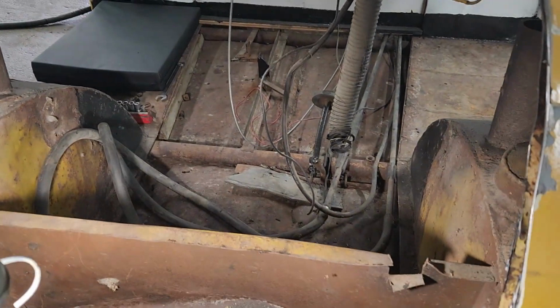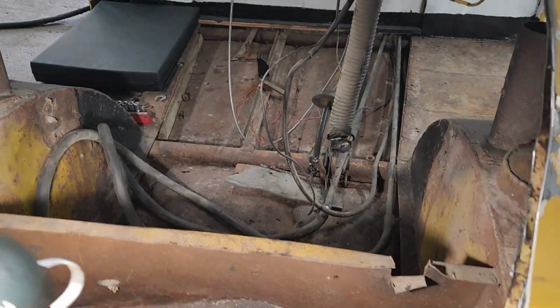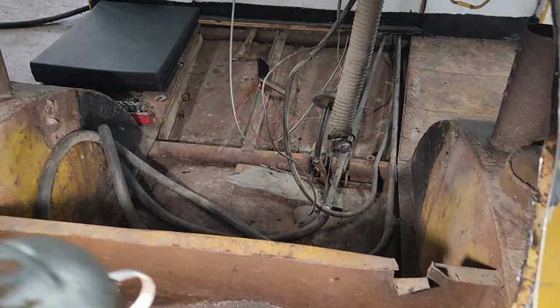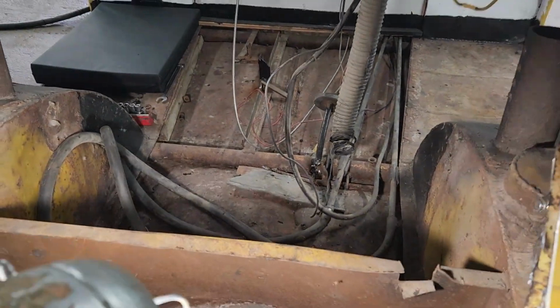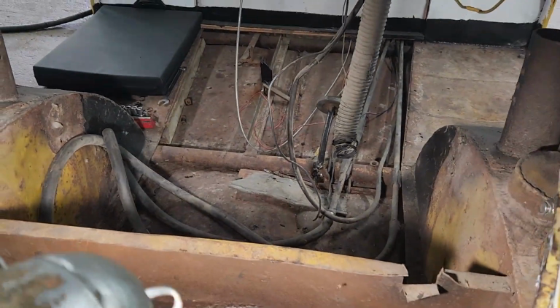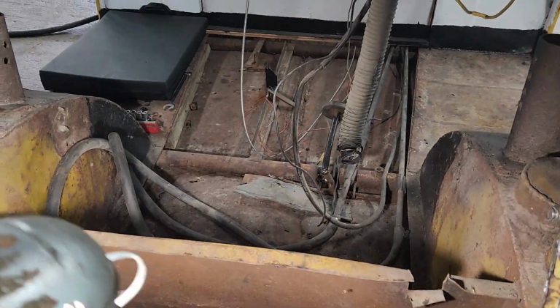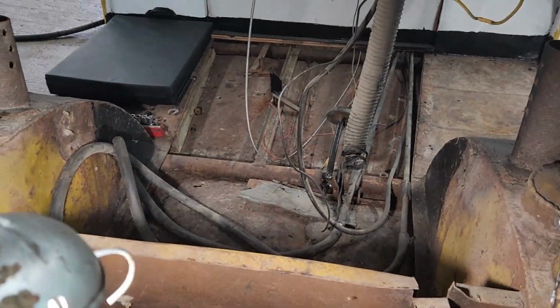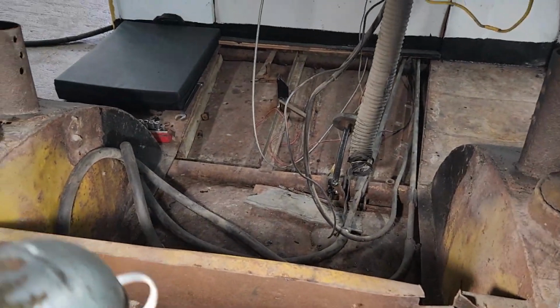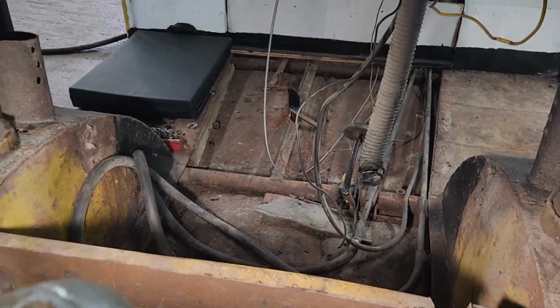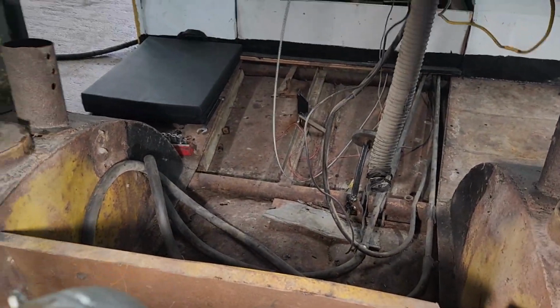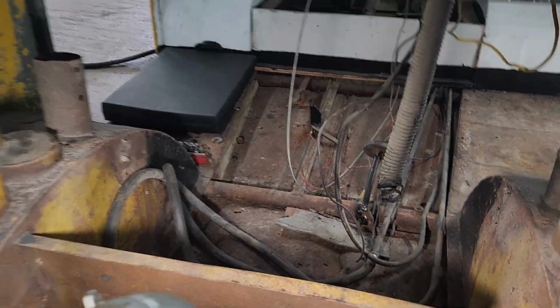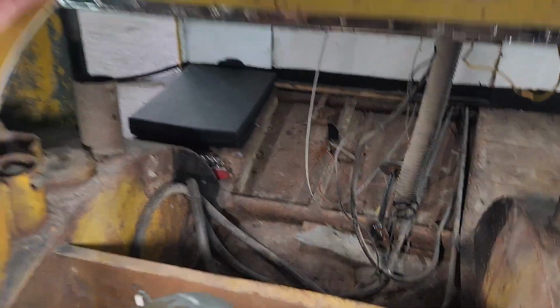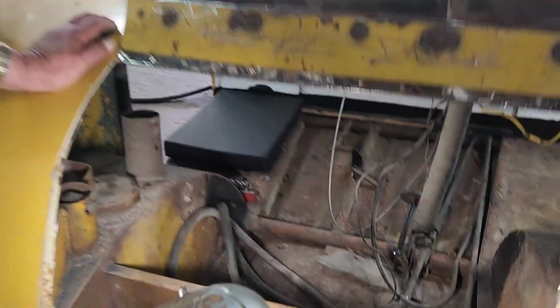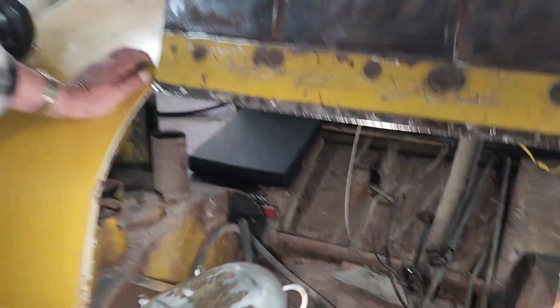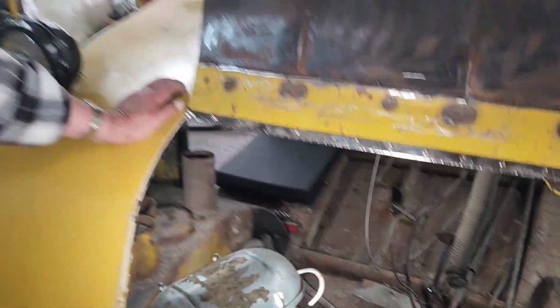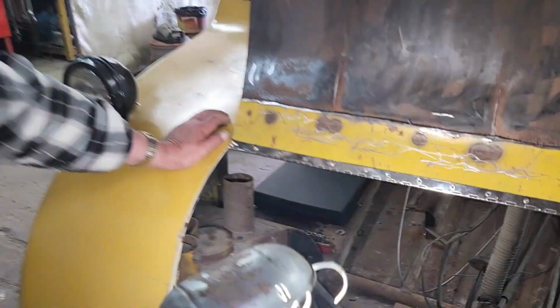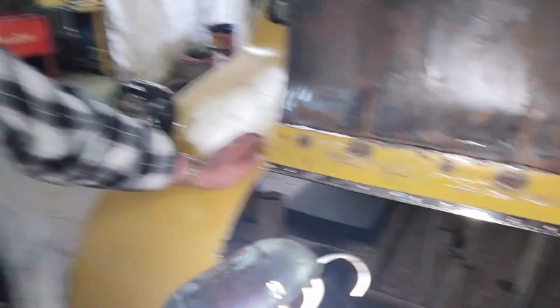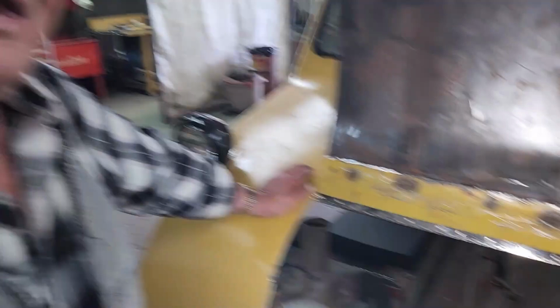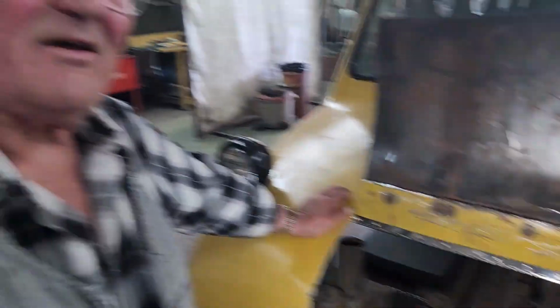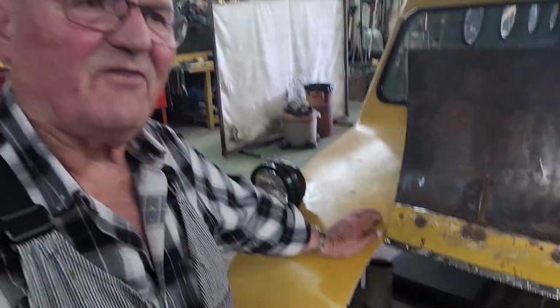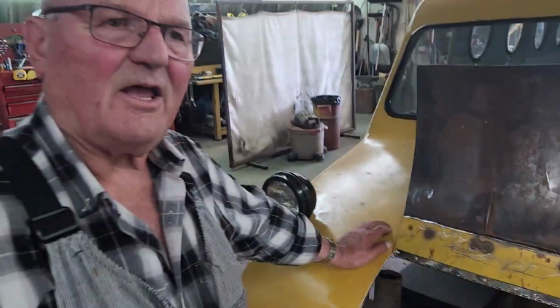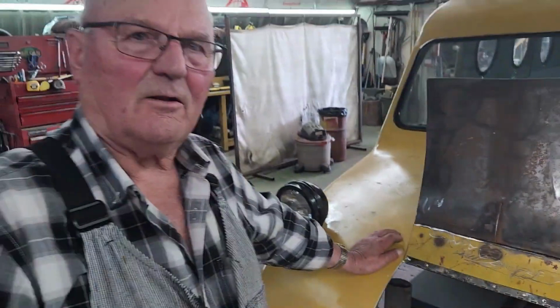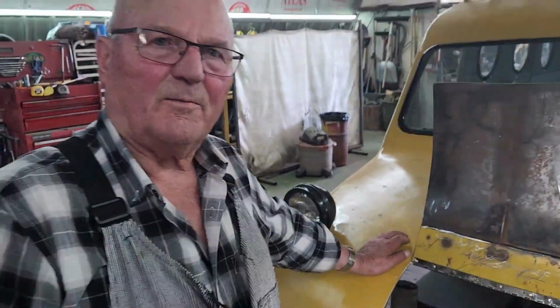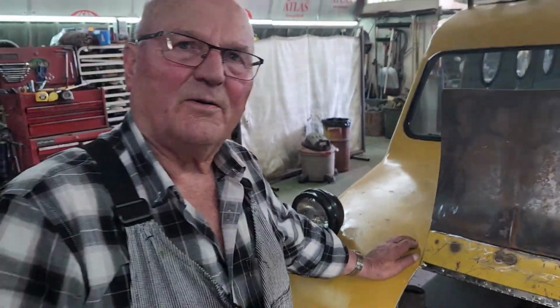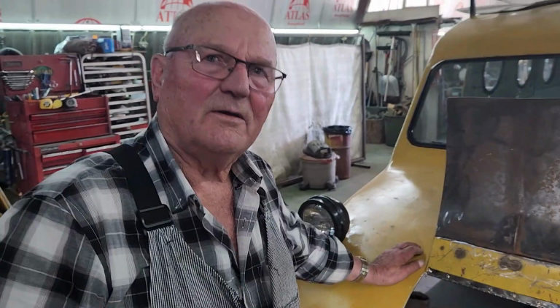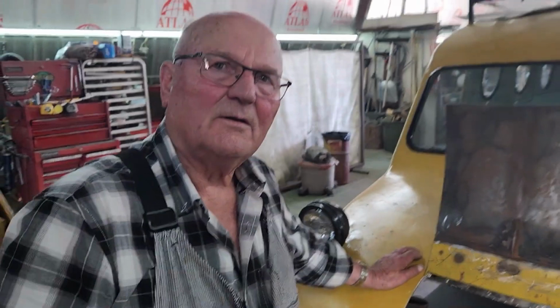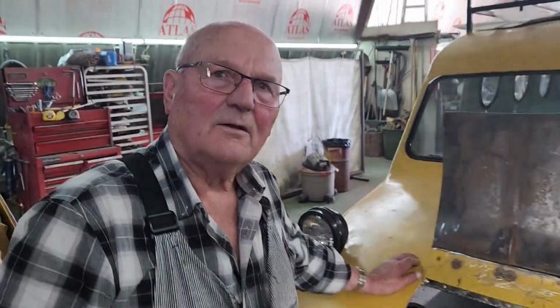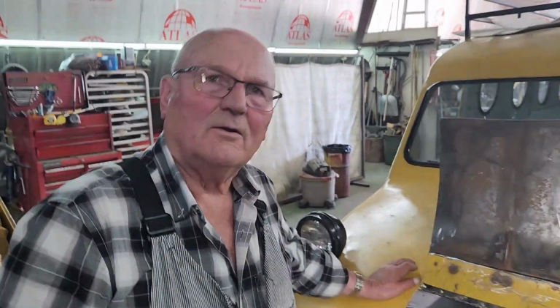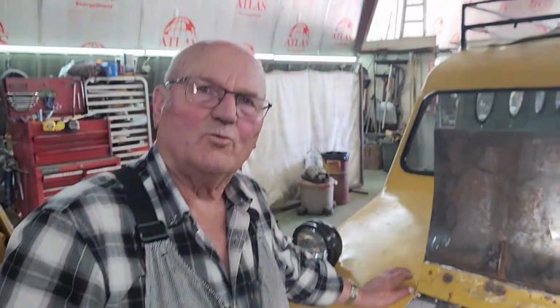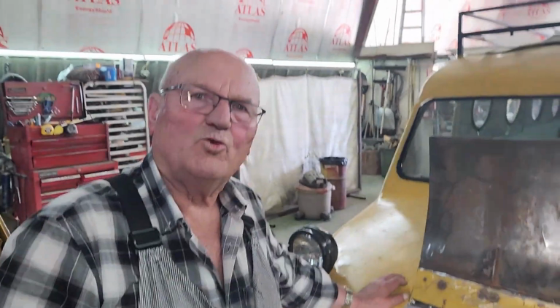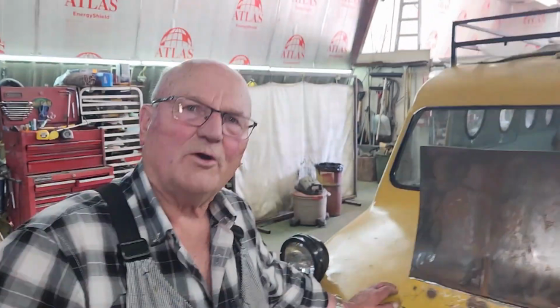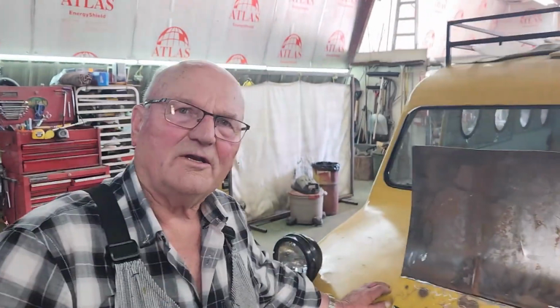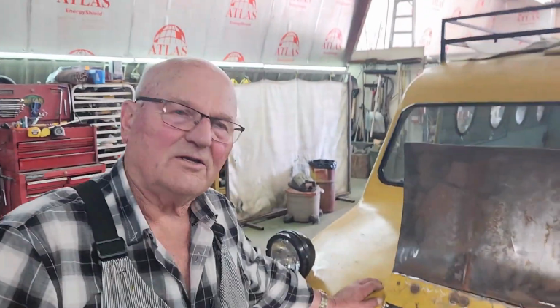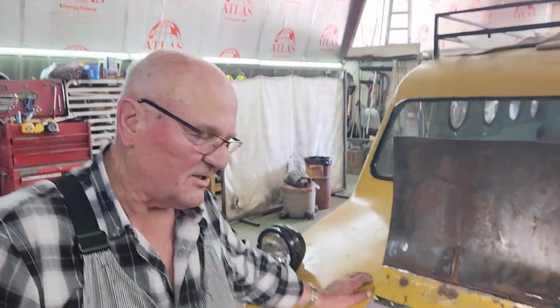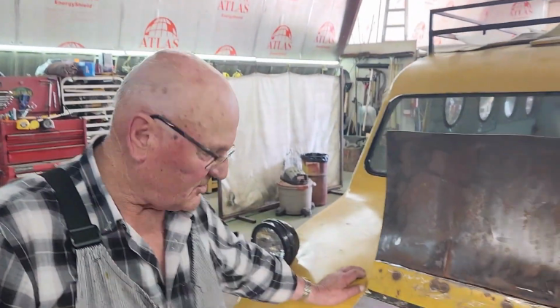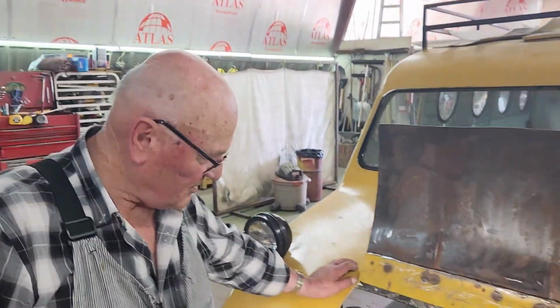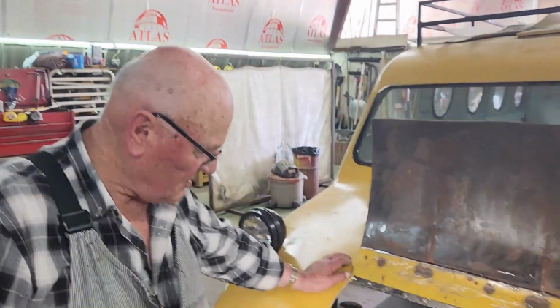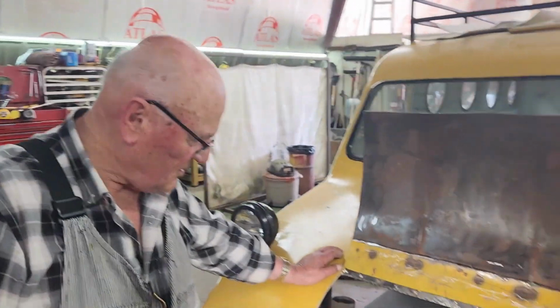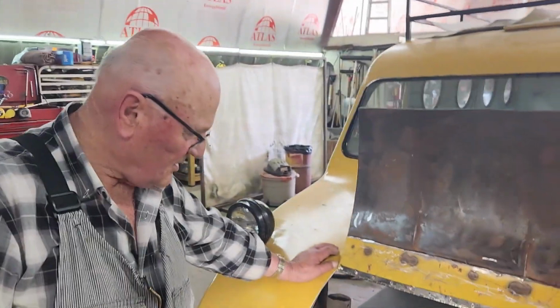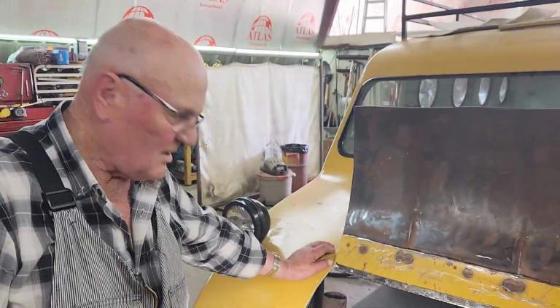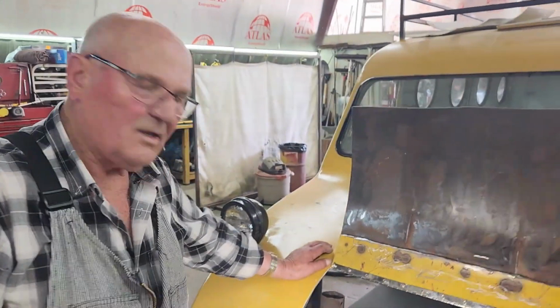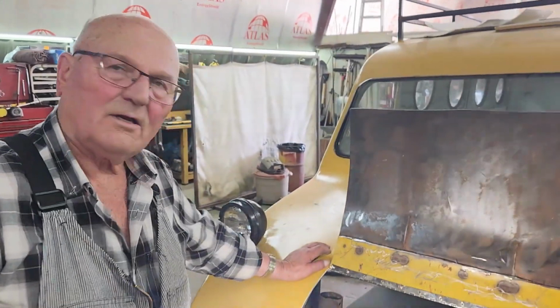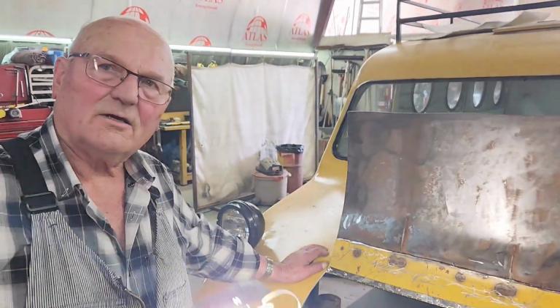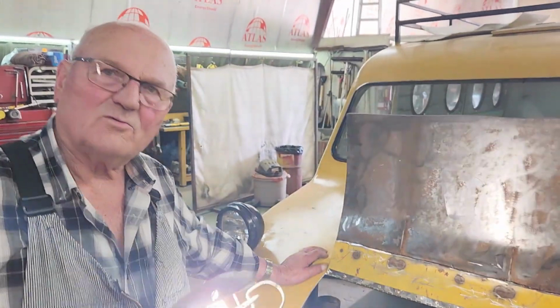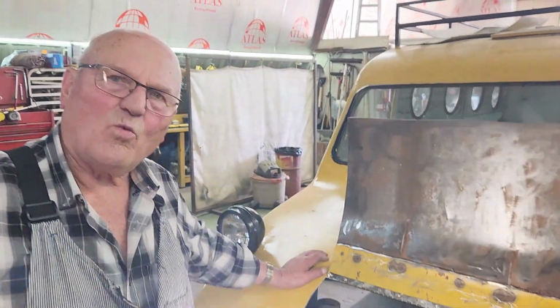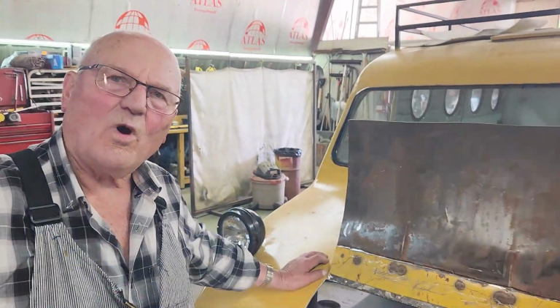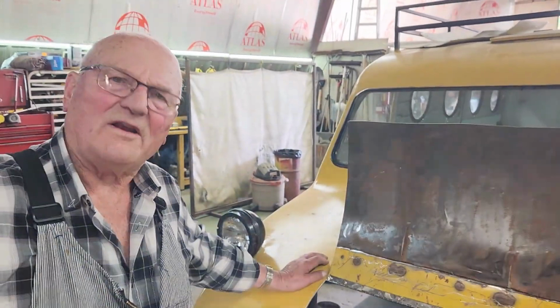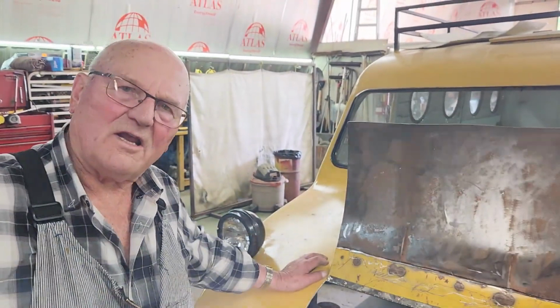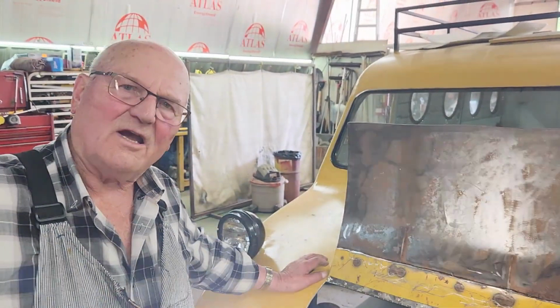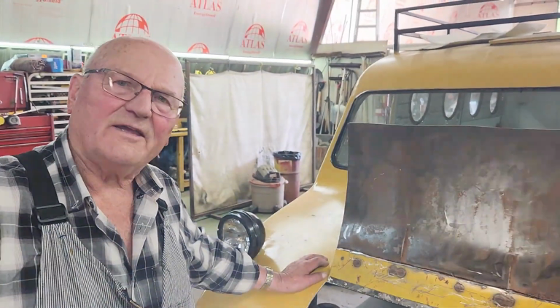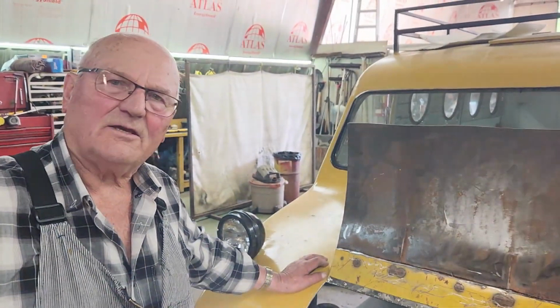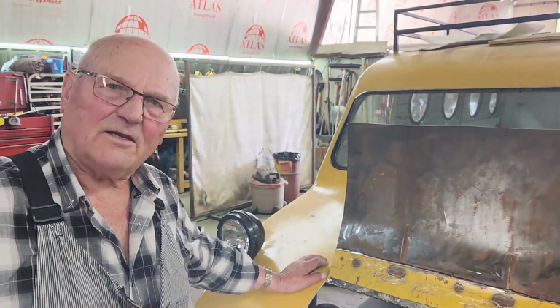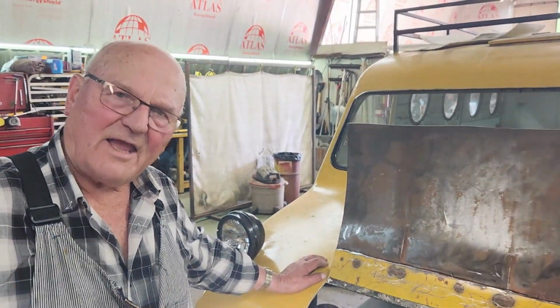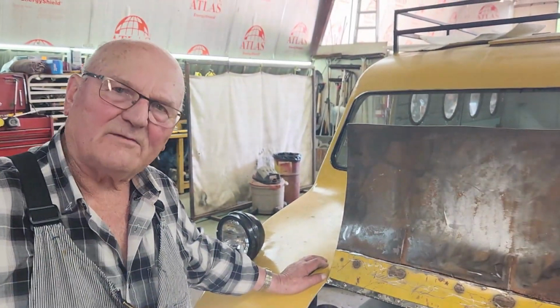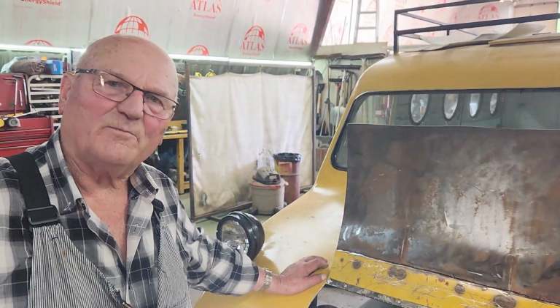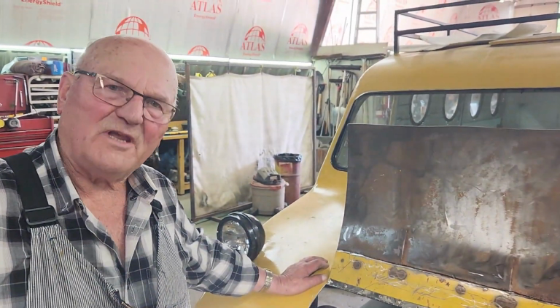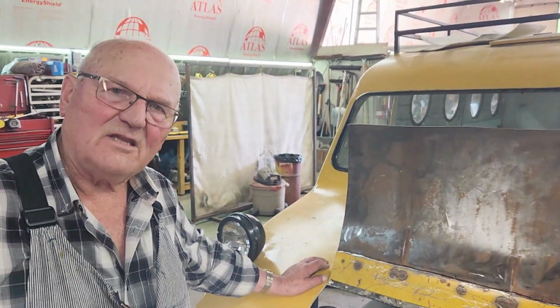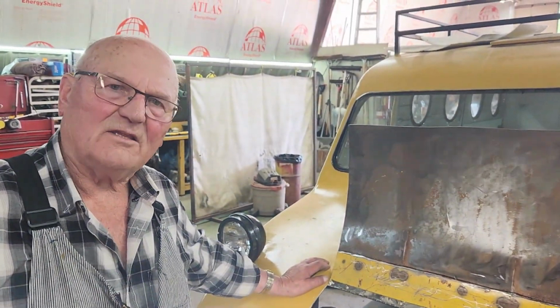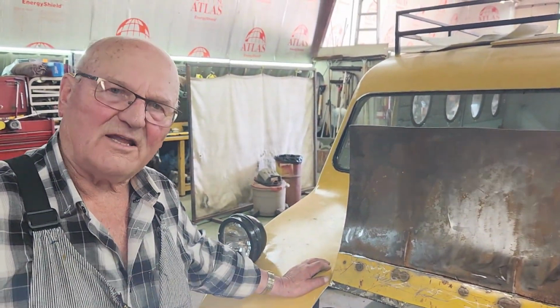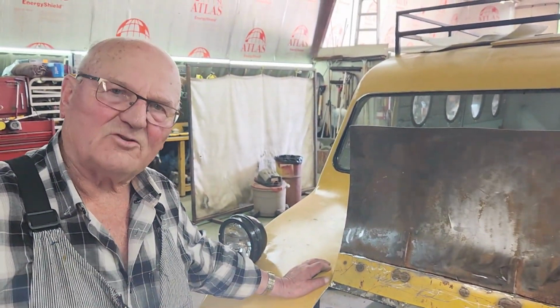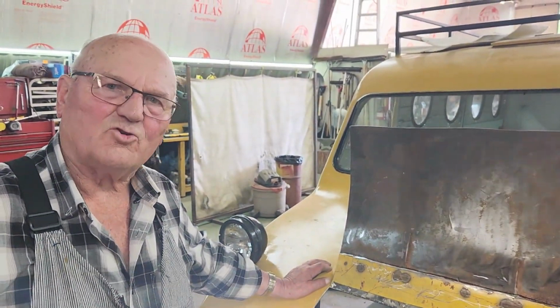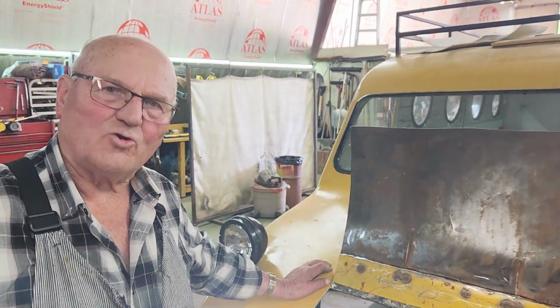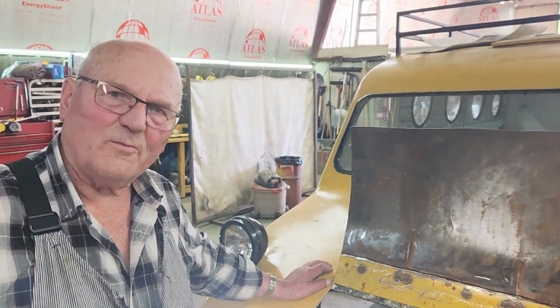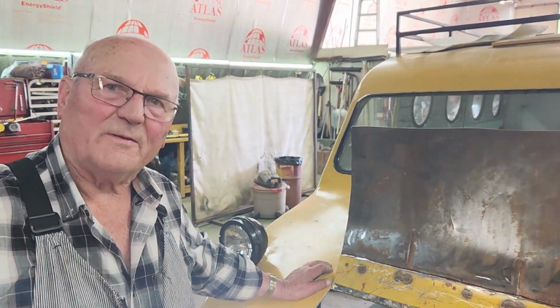This guy had to have help doing this, because one guy can't be that stupid.